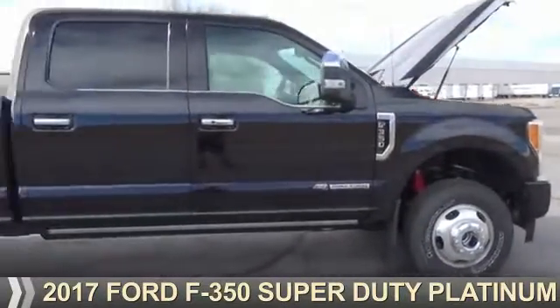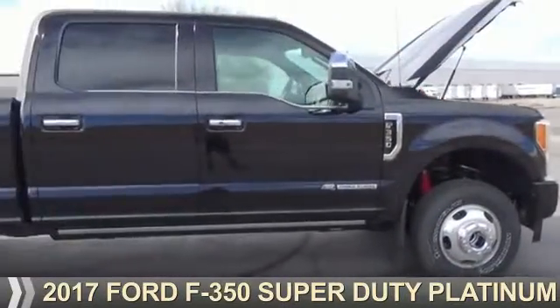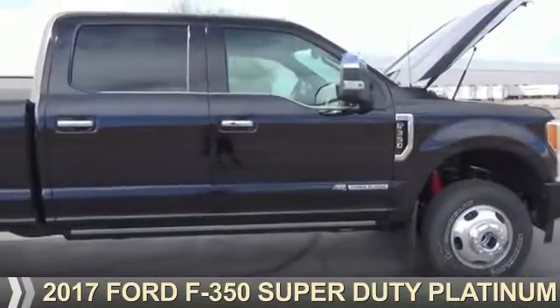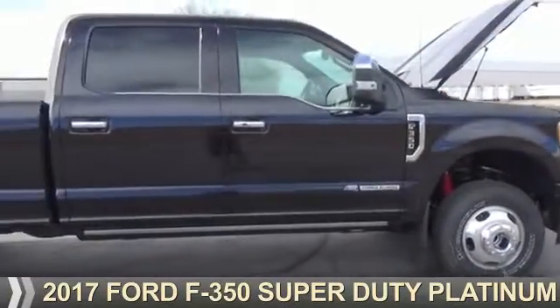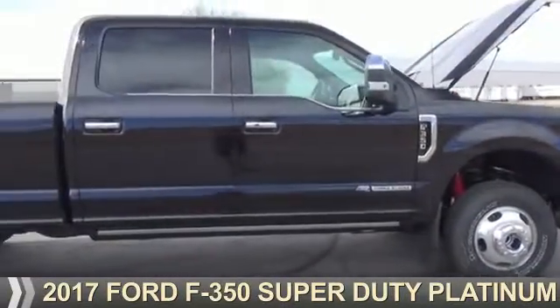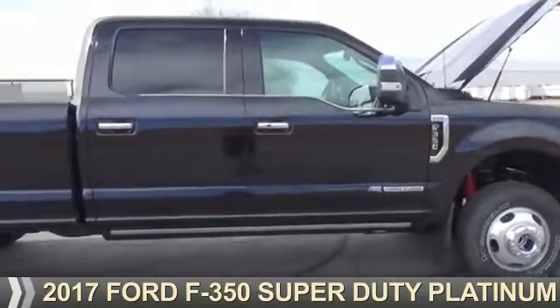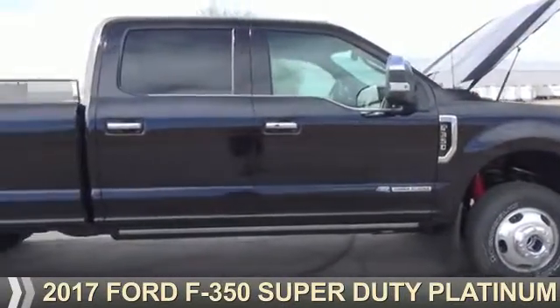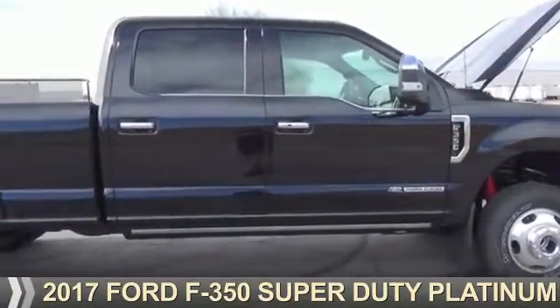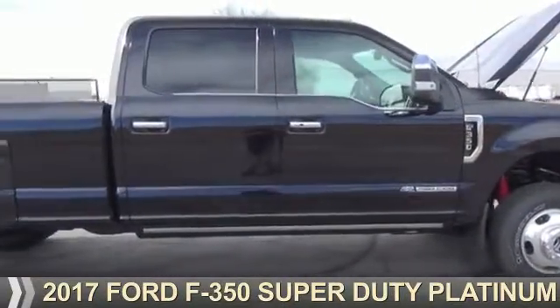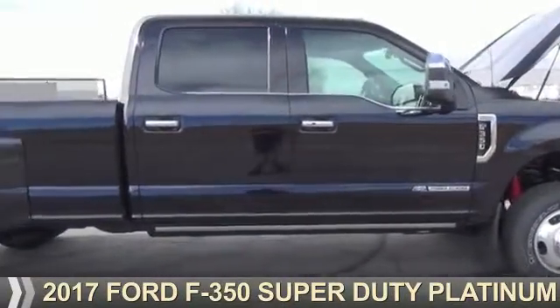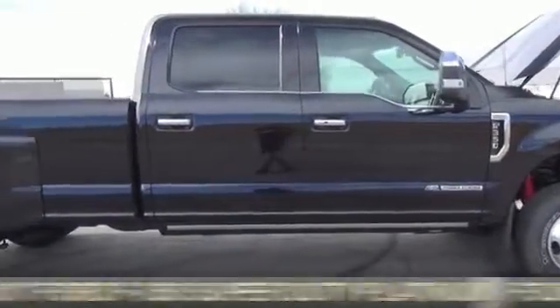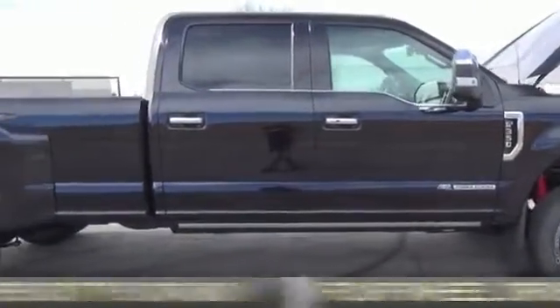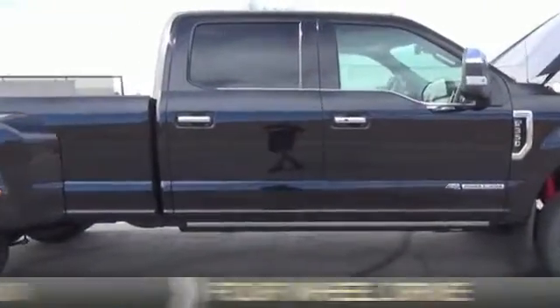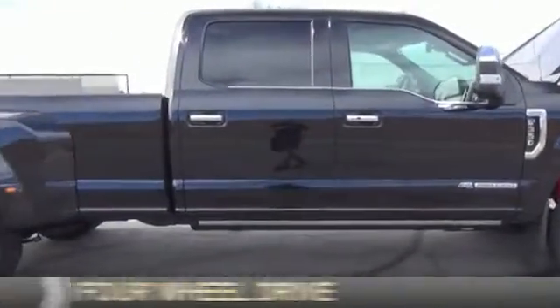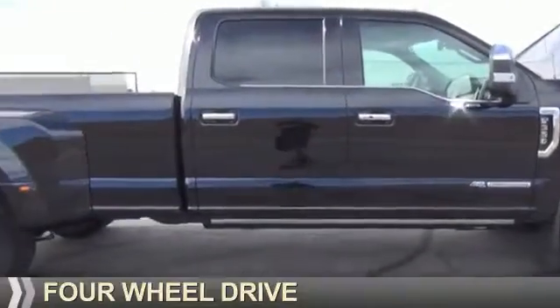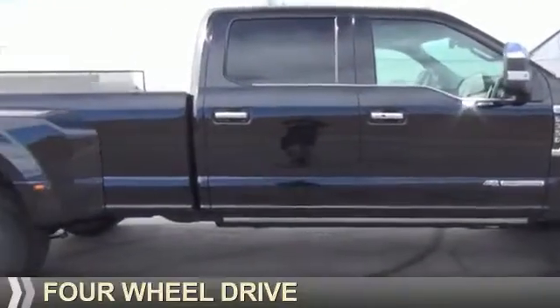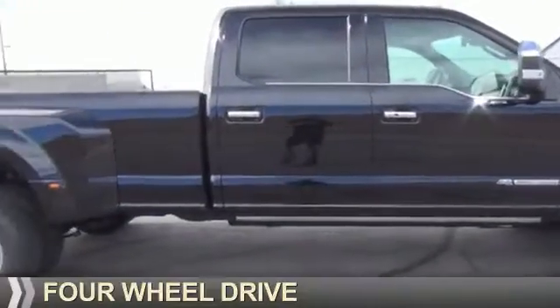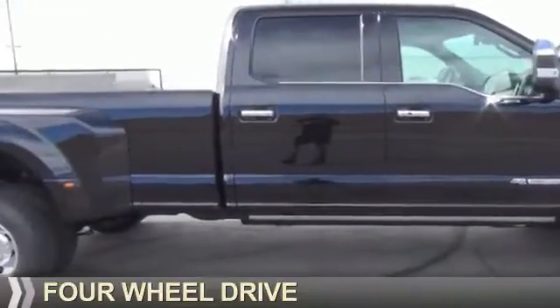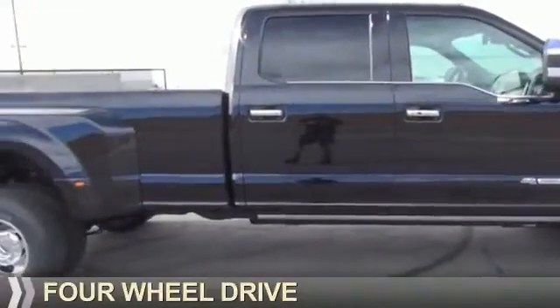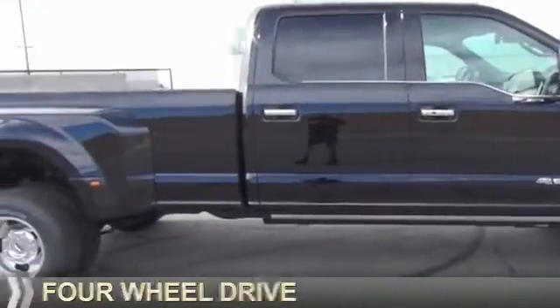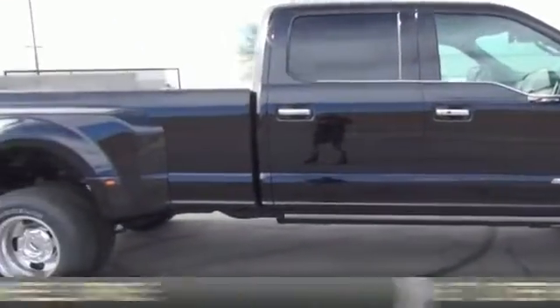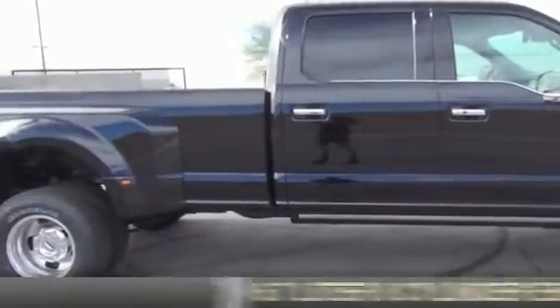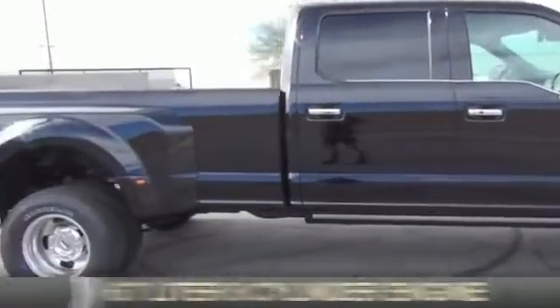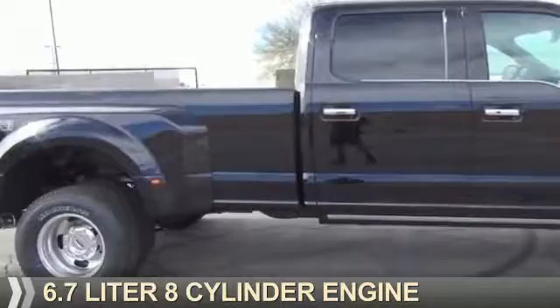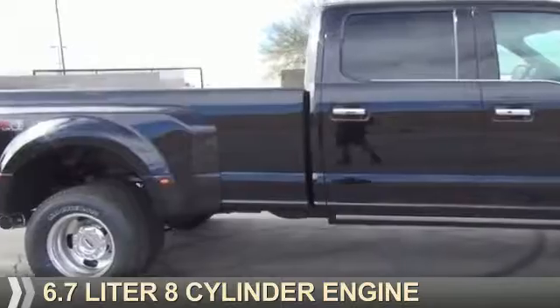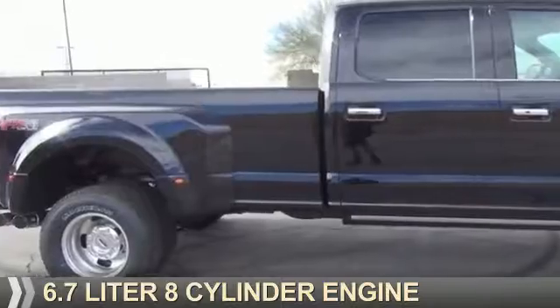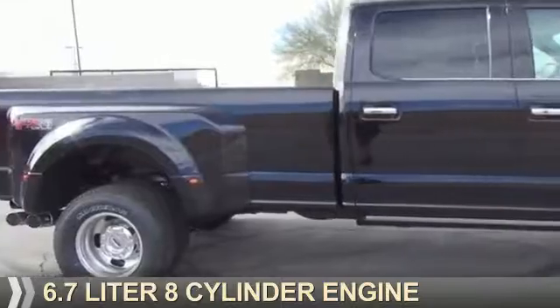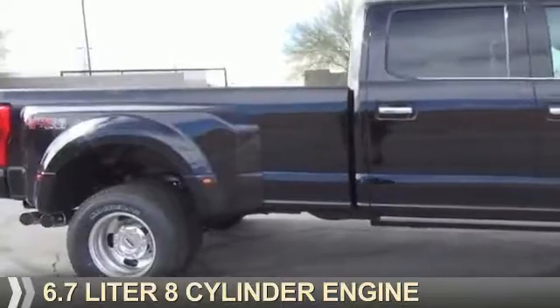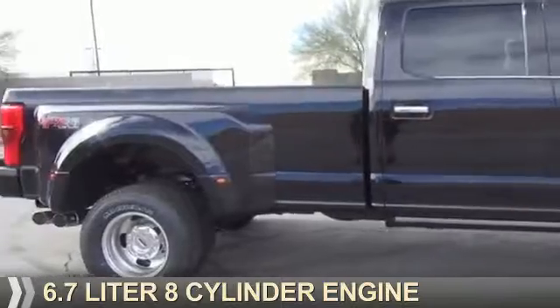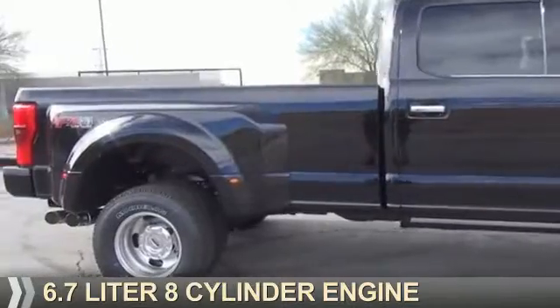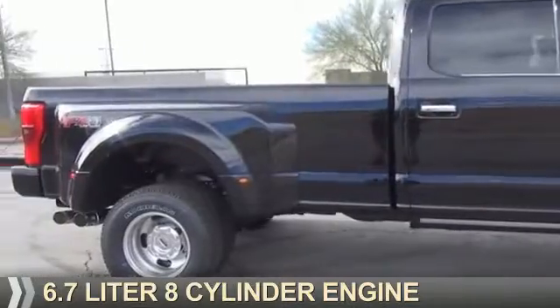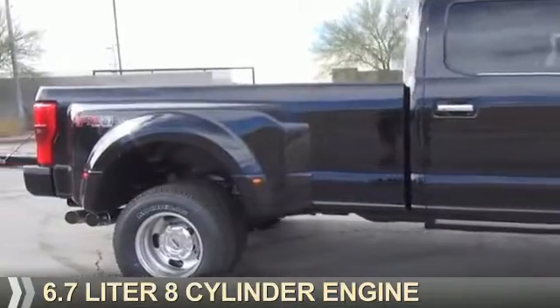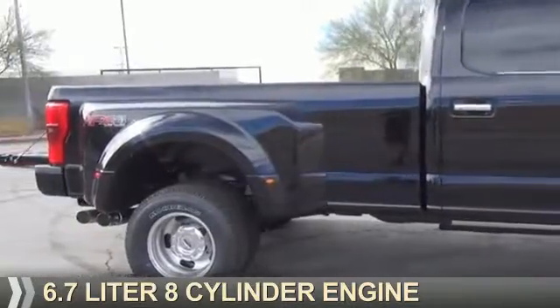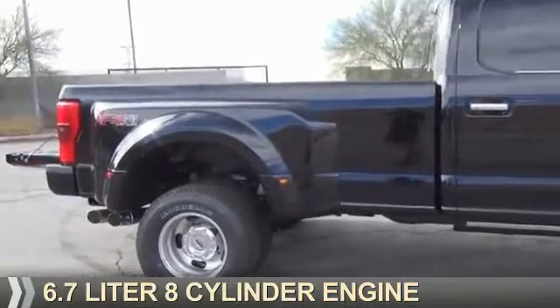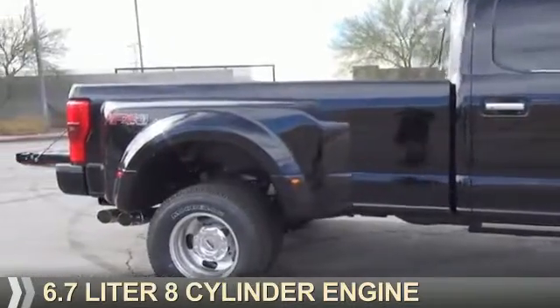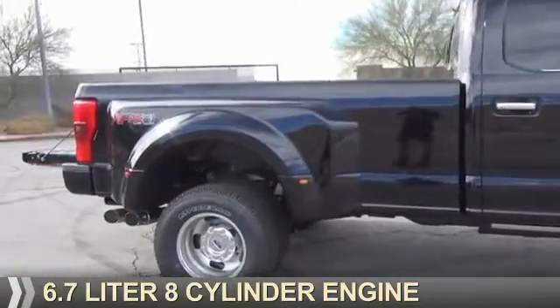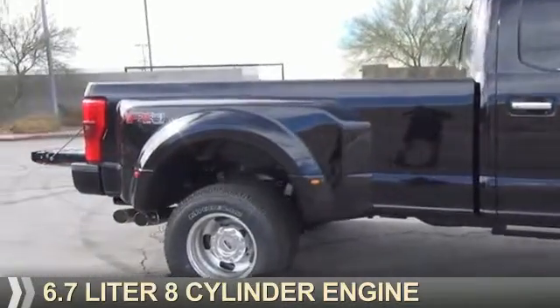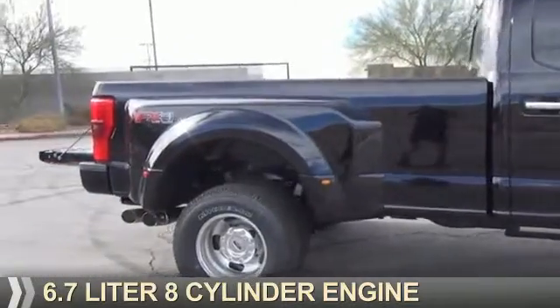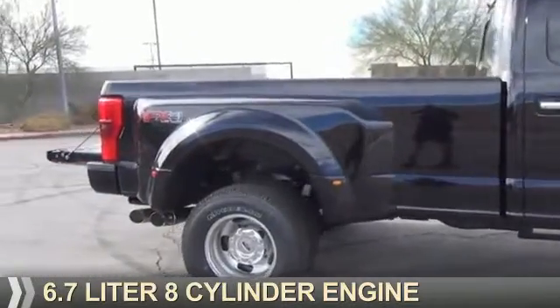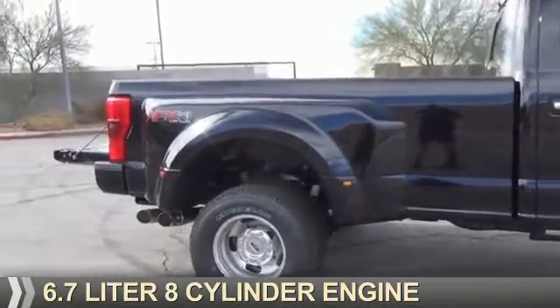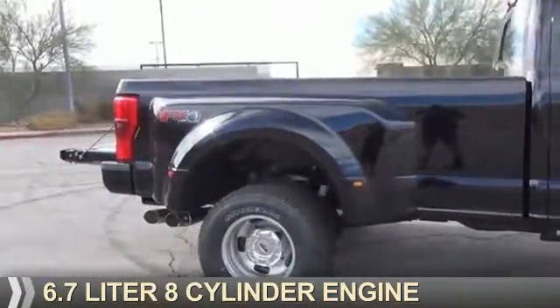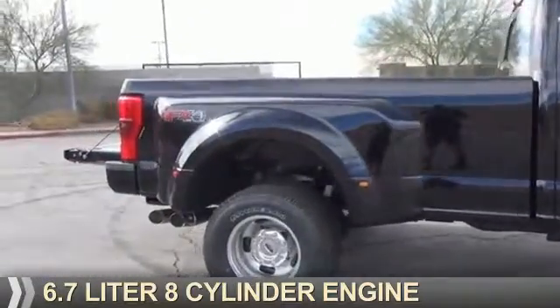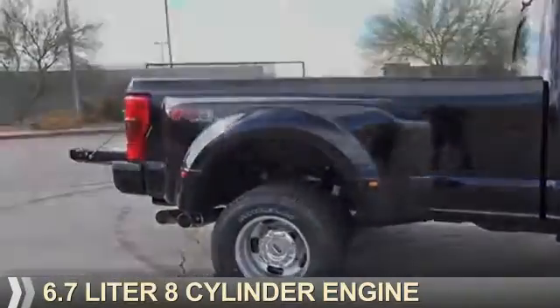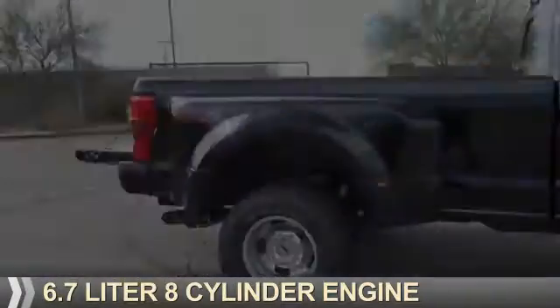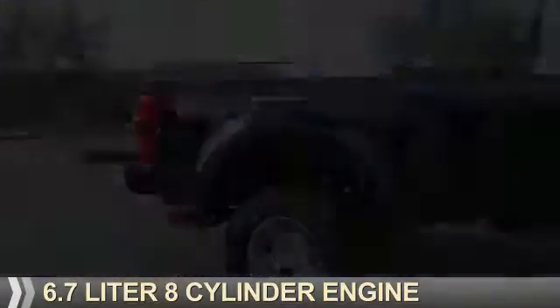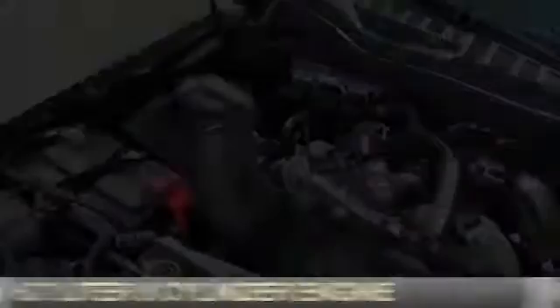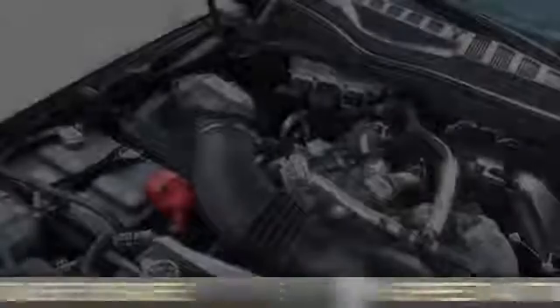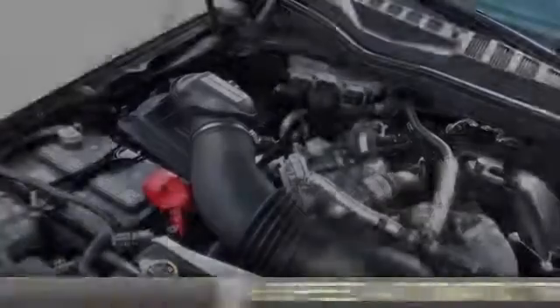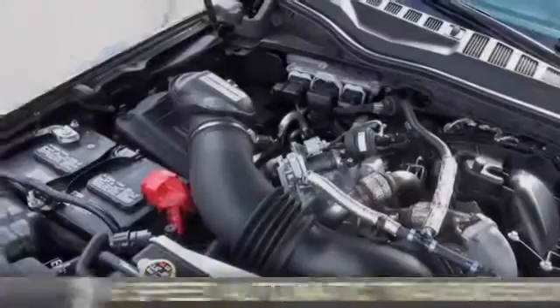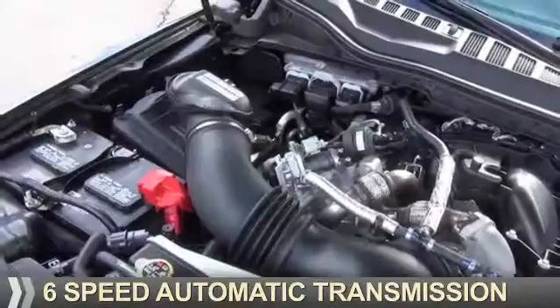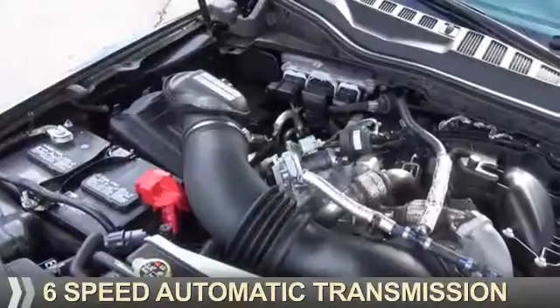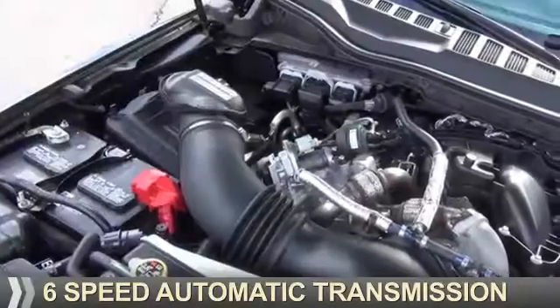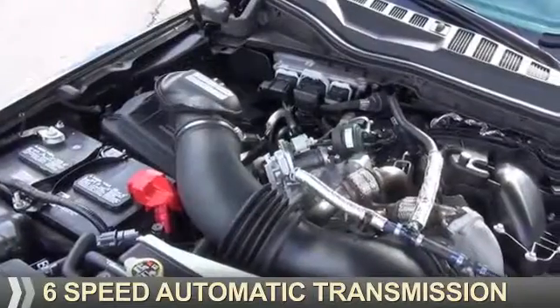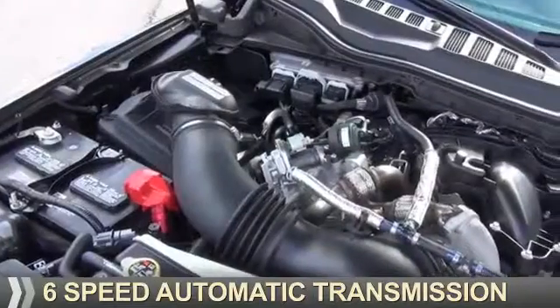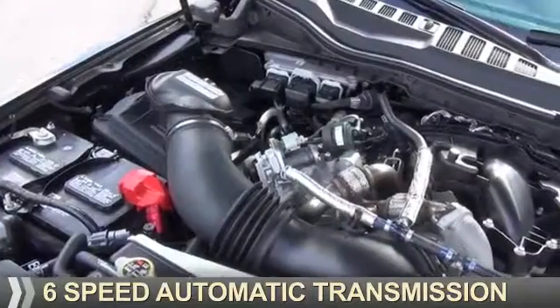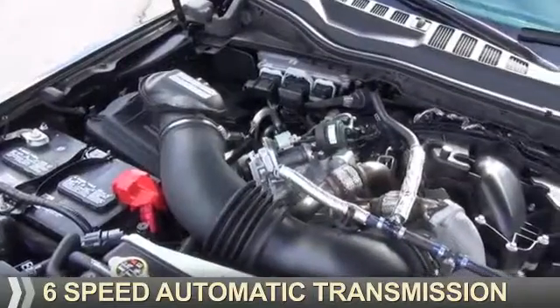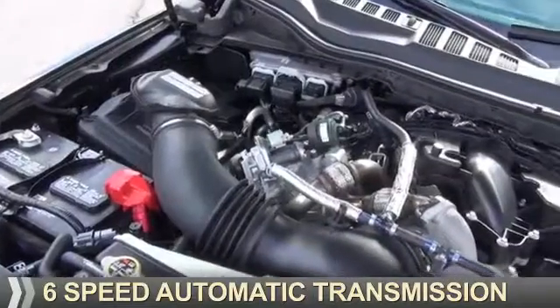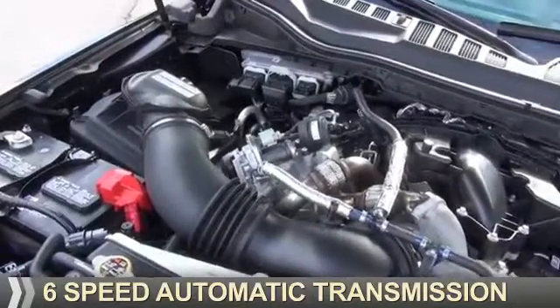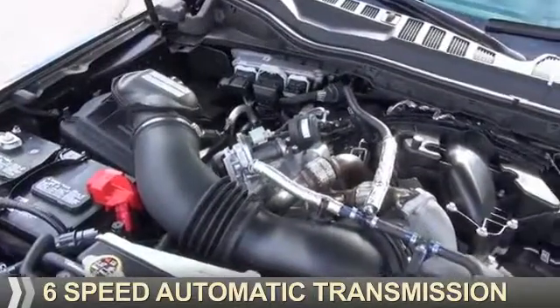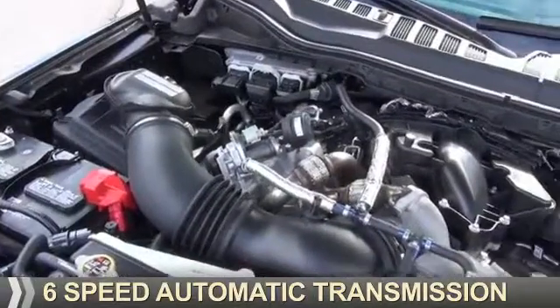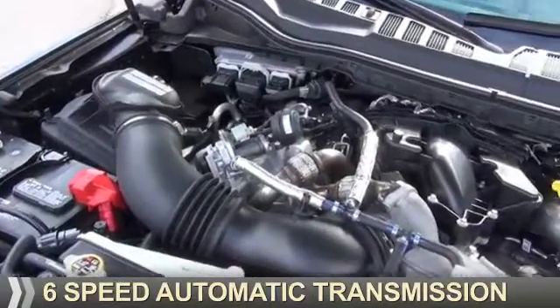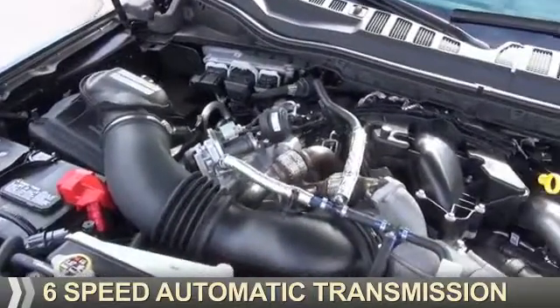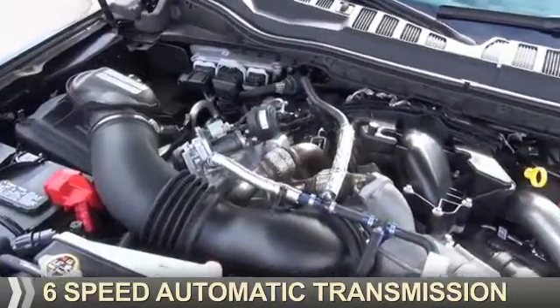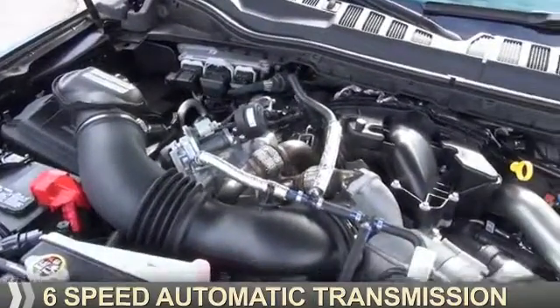It's powered by 4-wheel drive, a 6.7-liter, 8-cylinder engine, and a 6-speed automatic transmission.